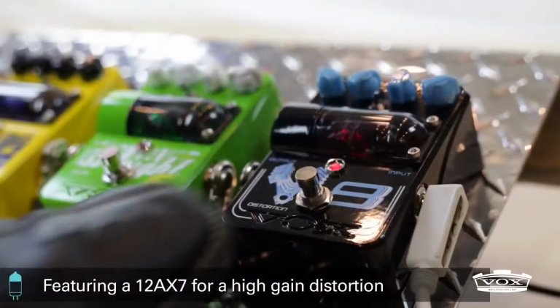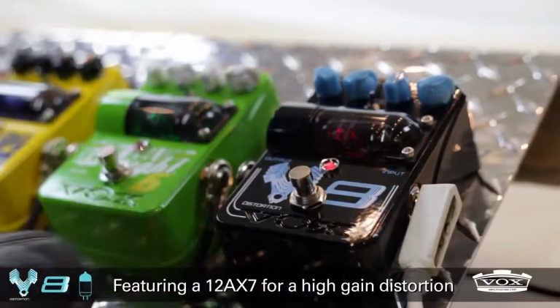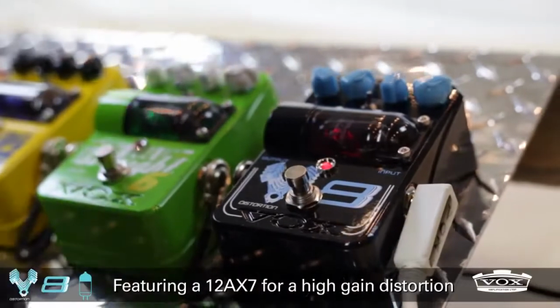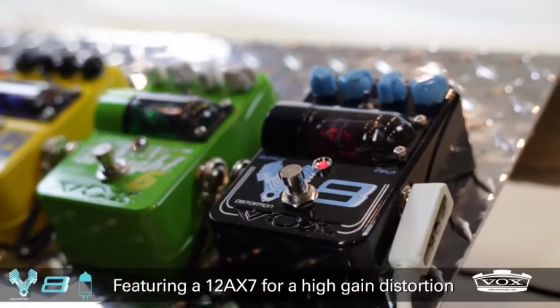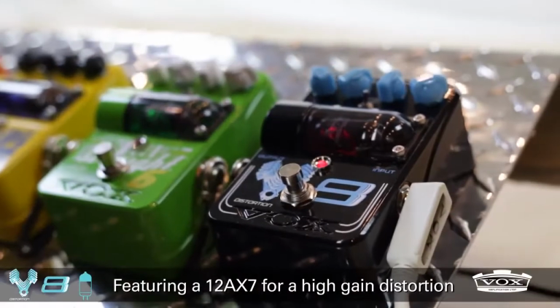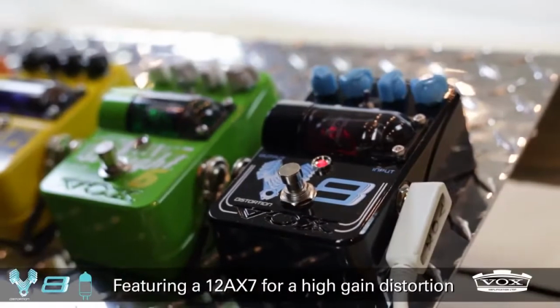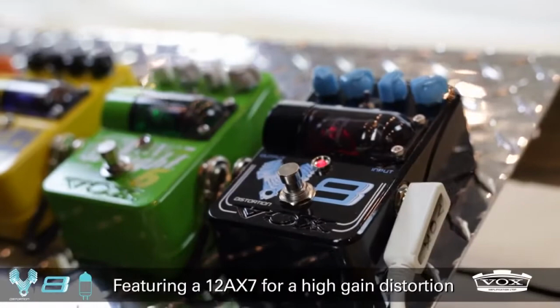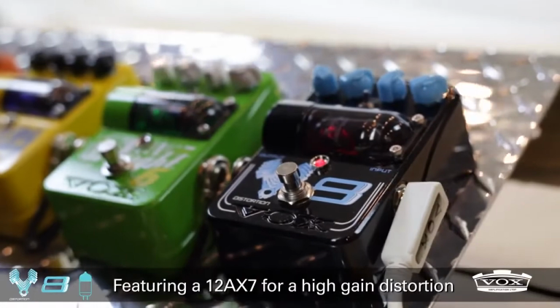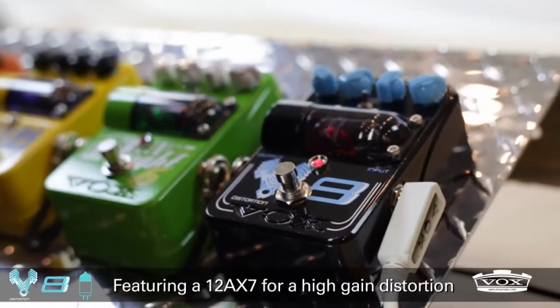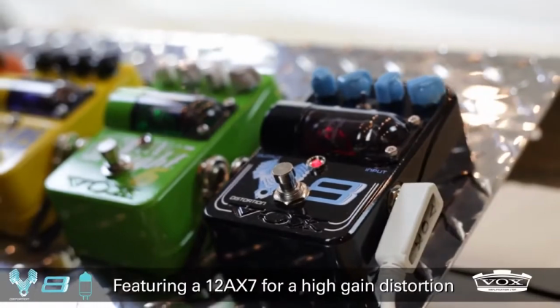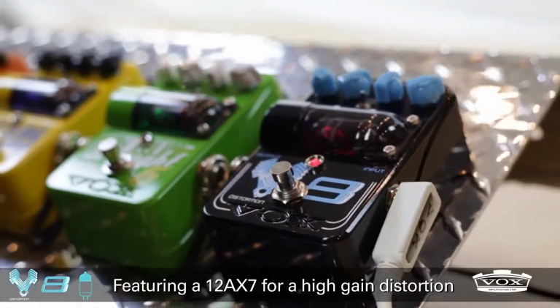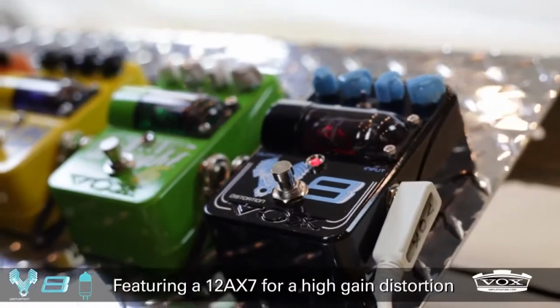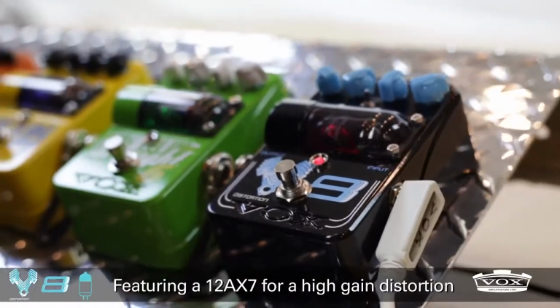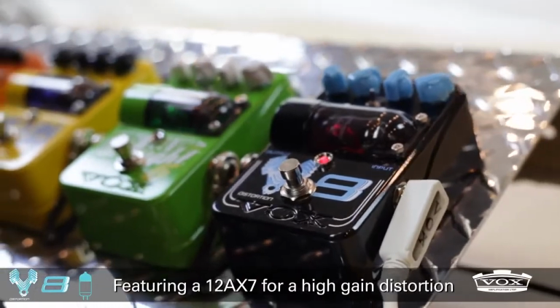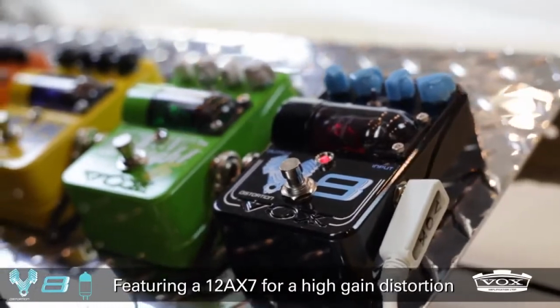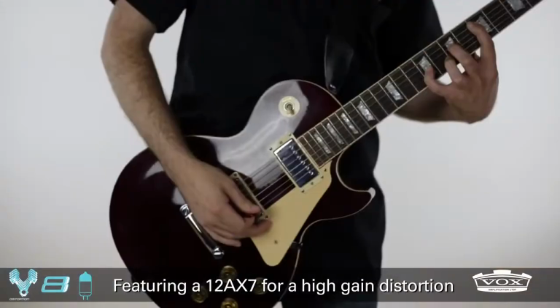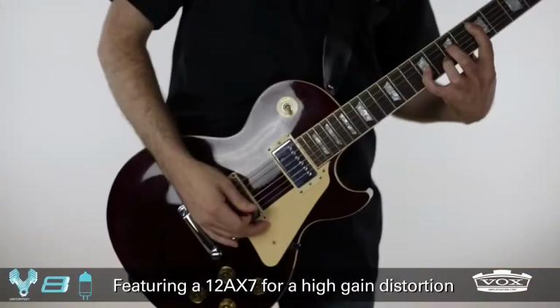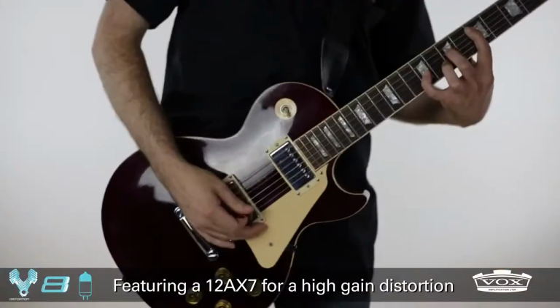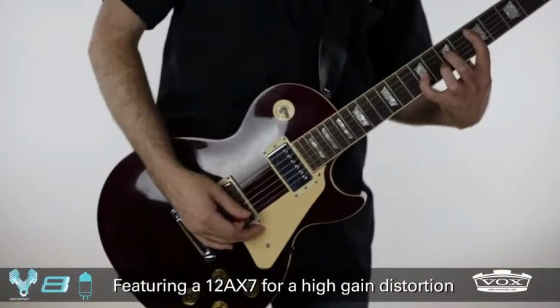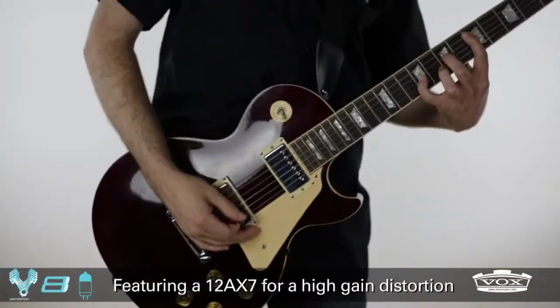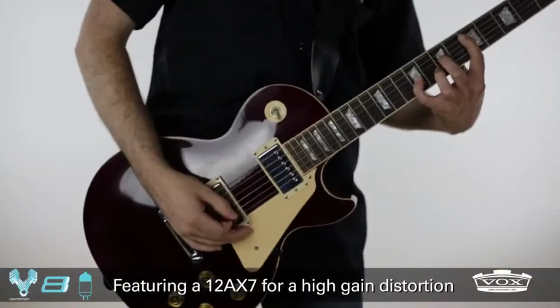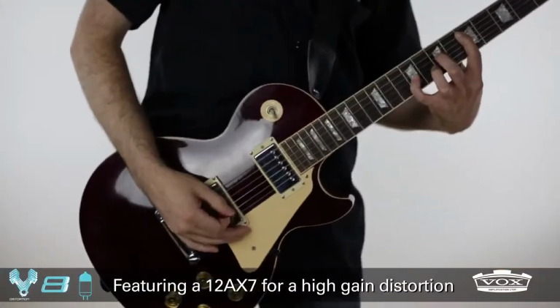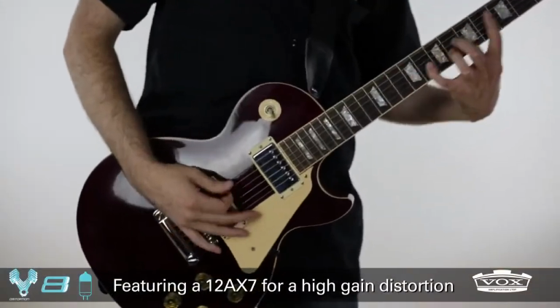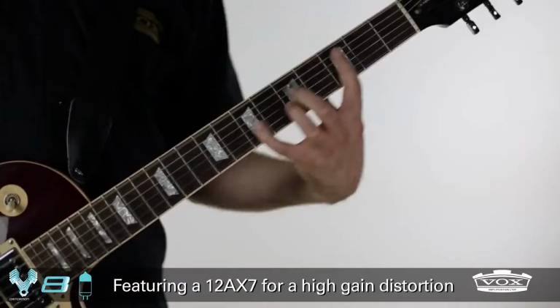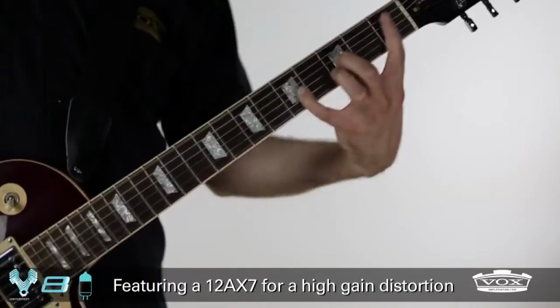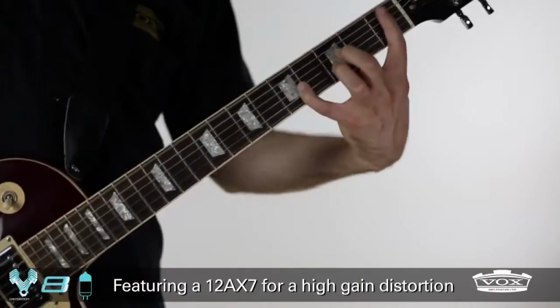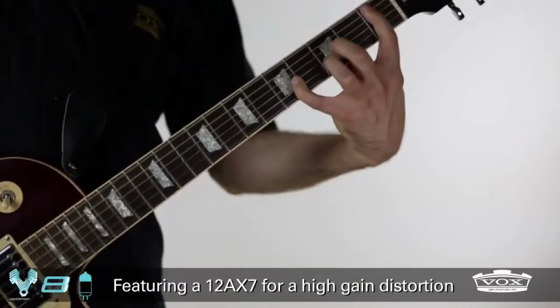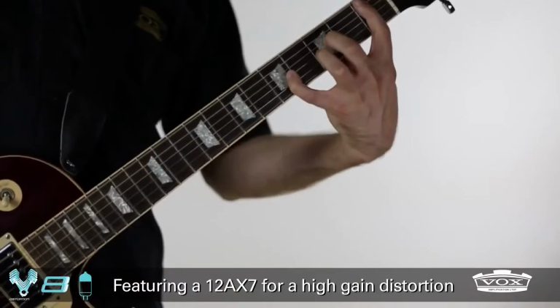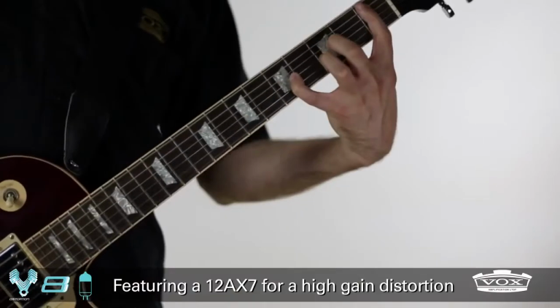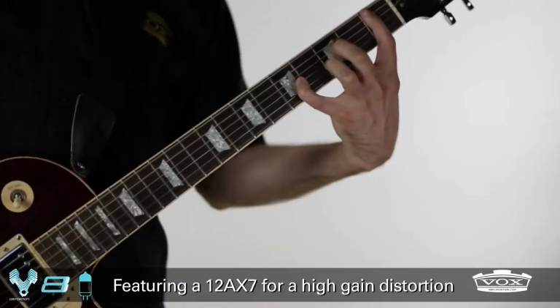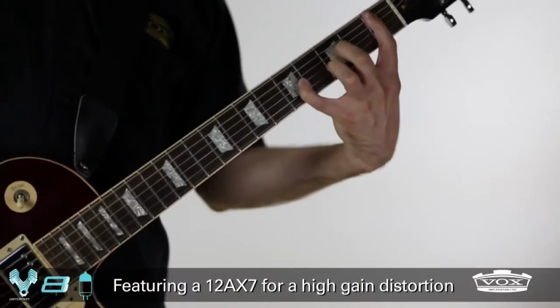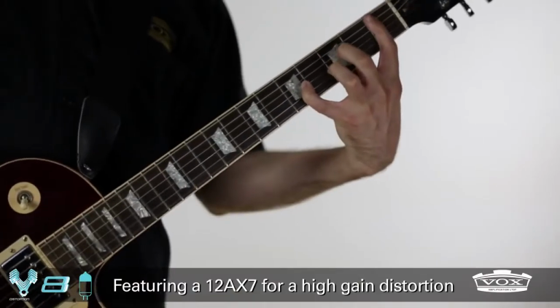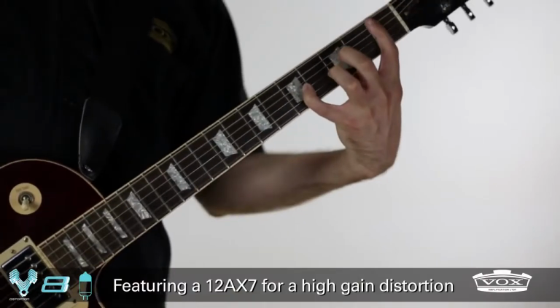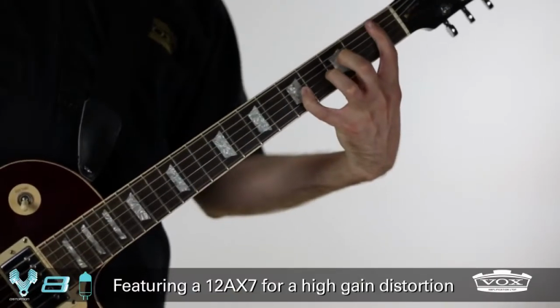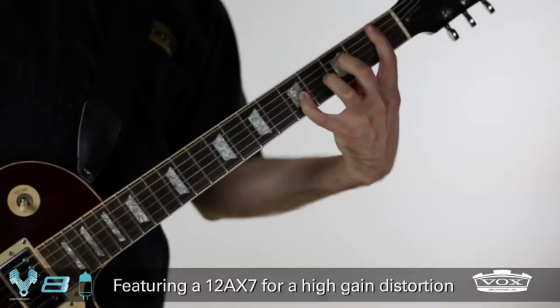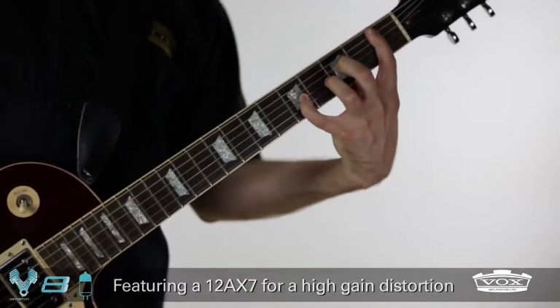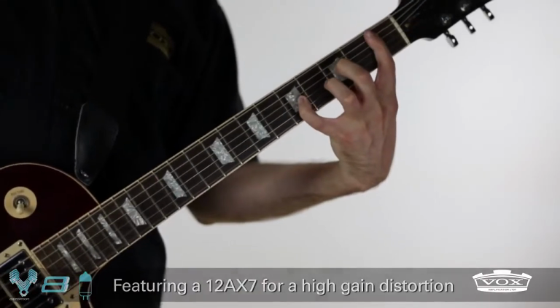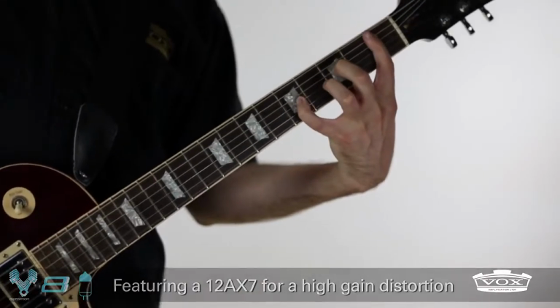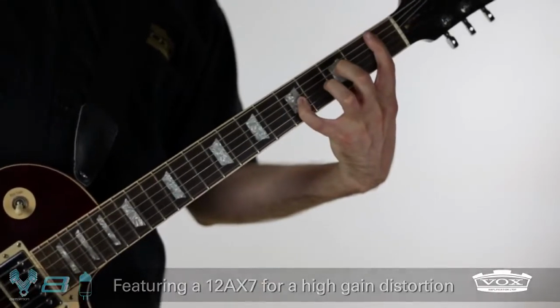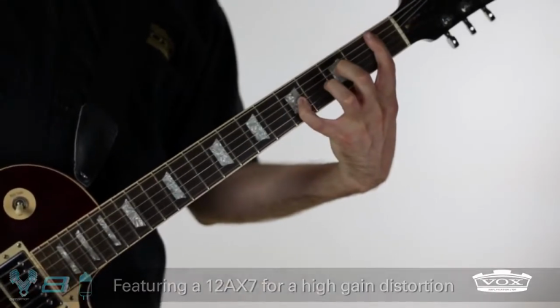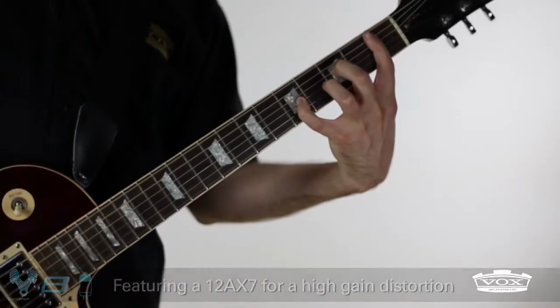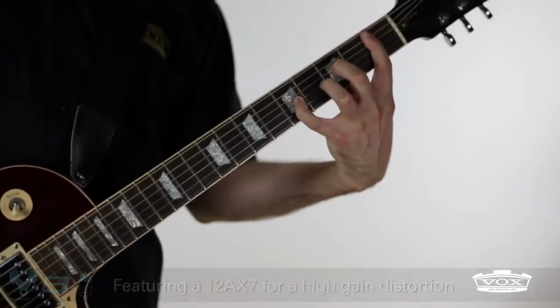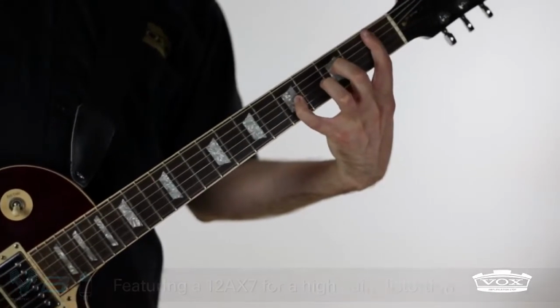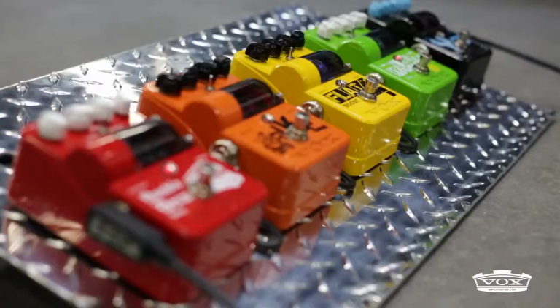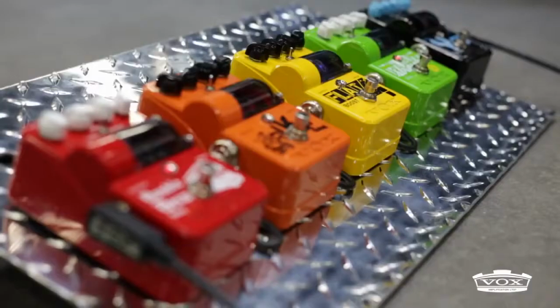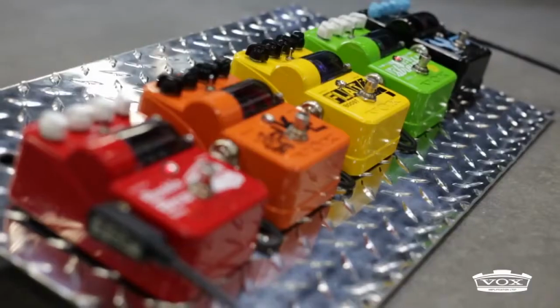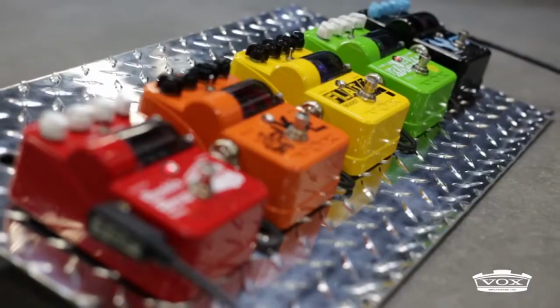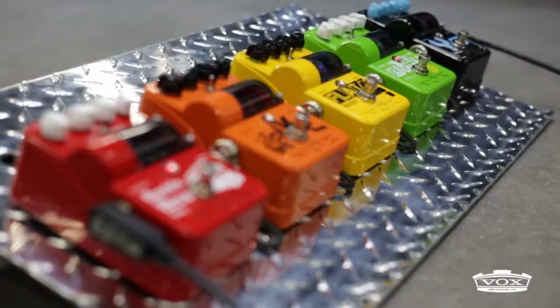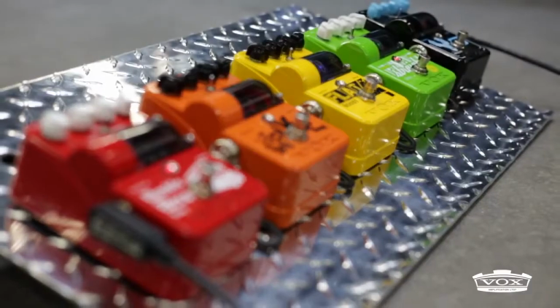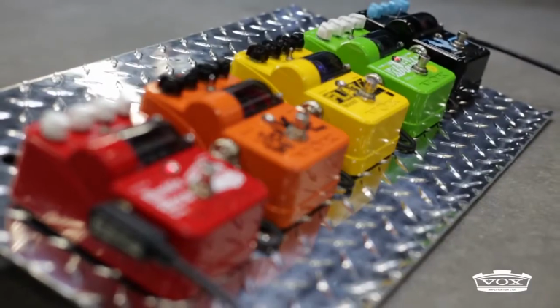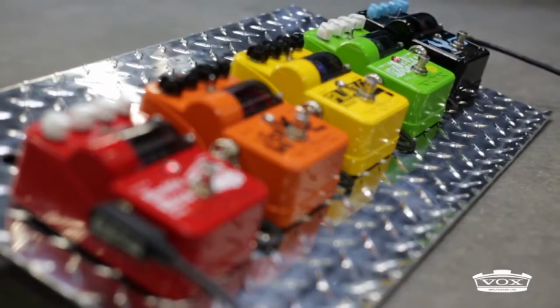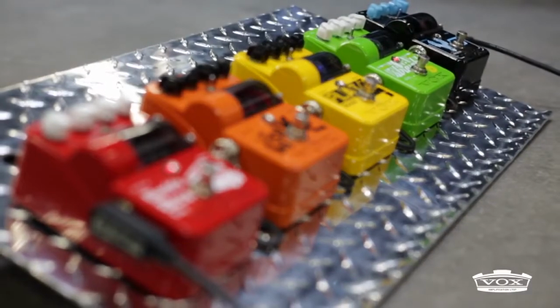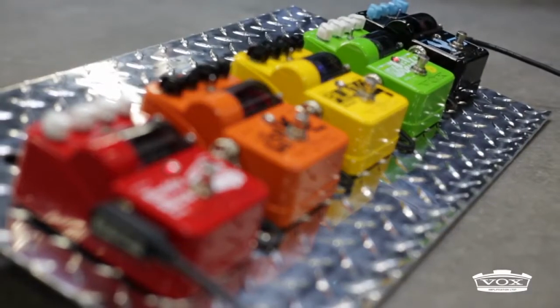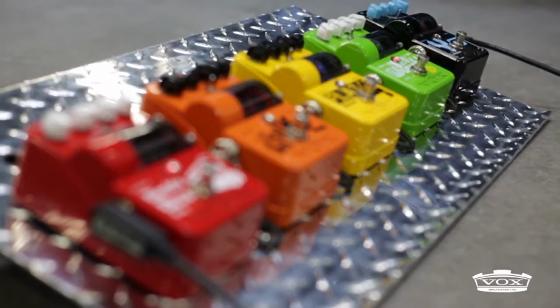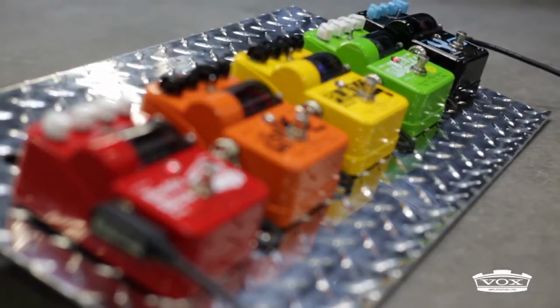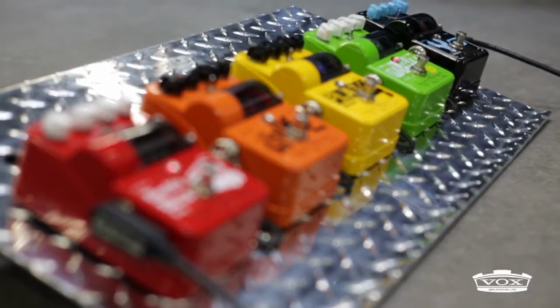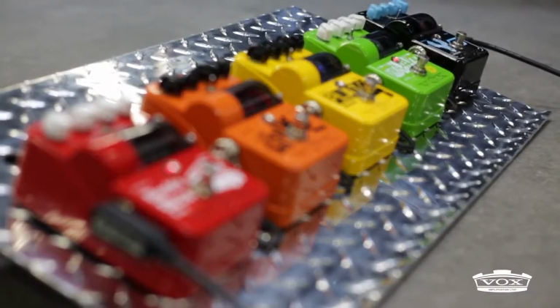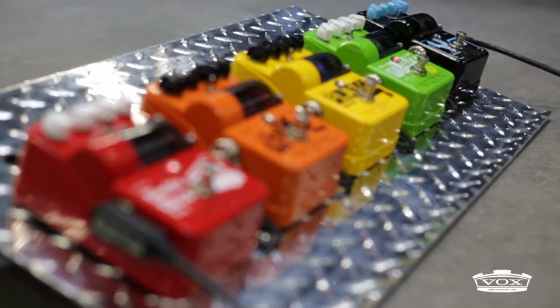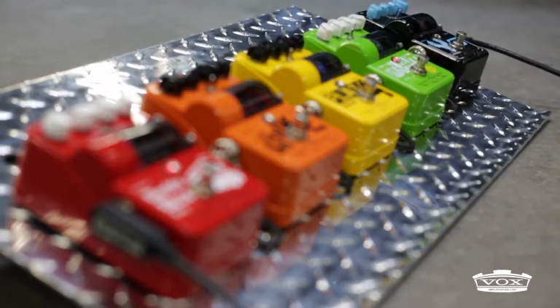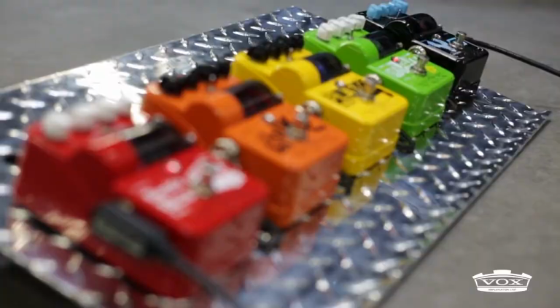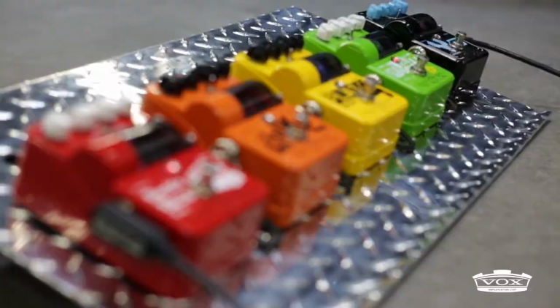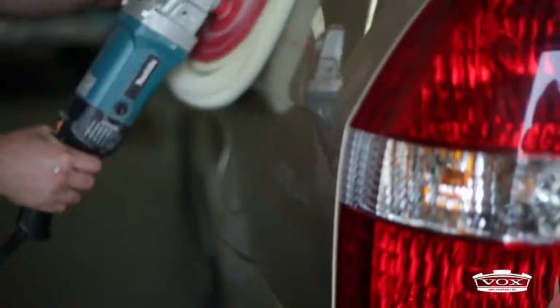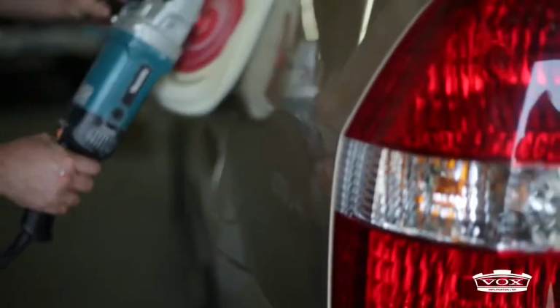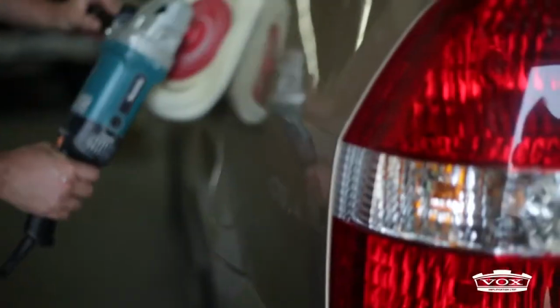The V8 tube distortion is a high-gain powerhouse with a mid-shift switch that lets you change where the mid-range will peak.